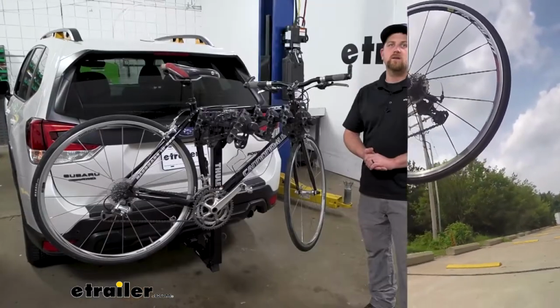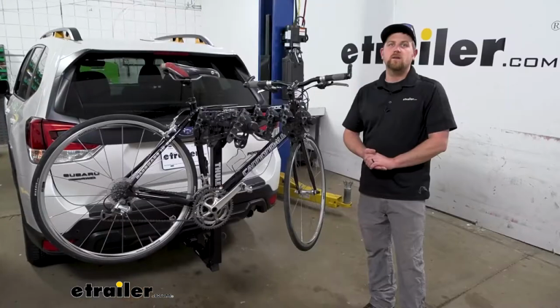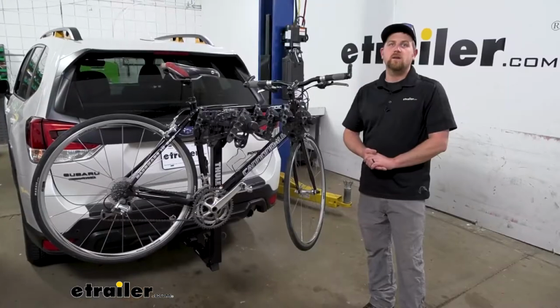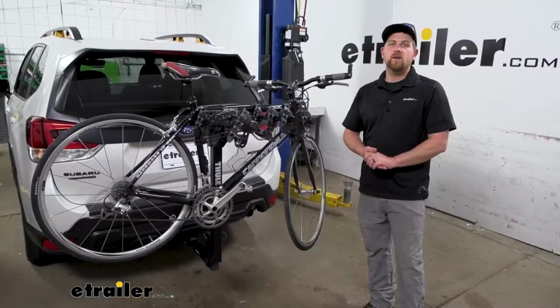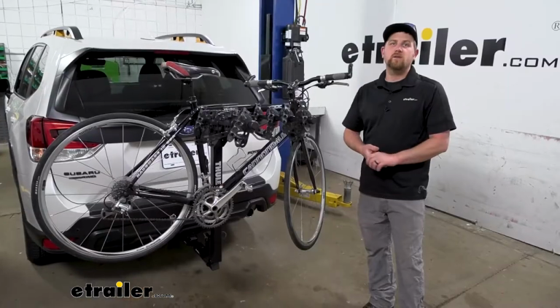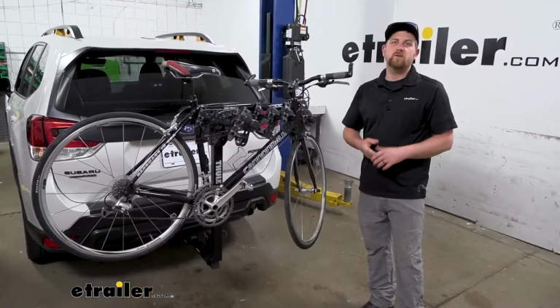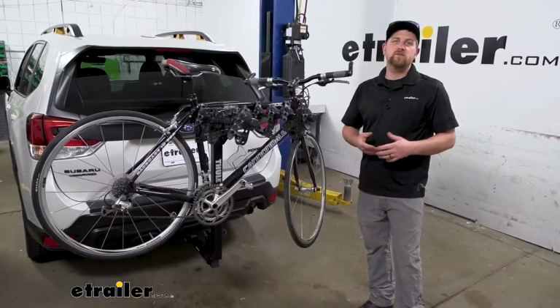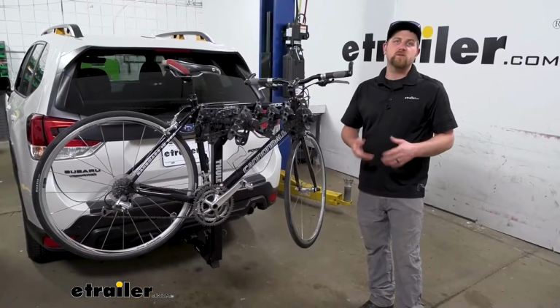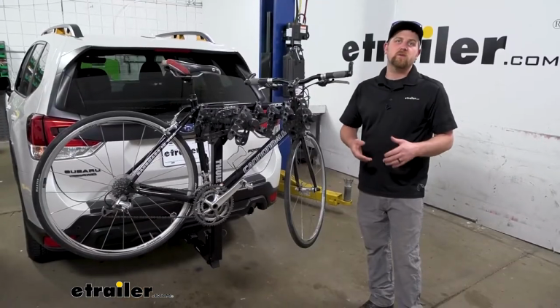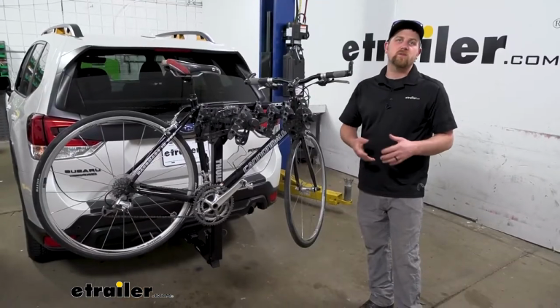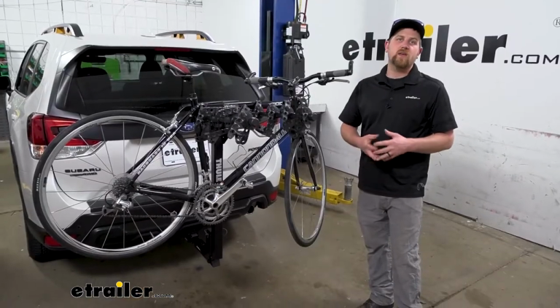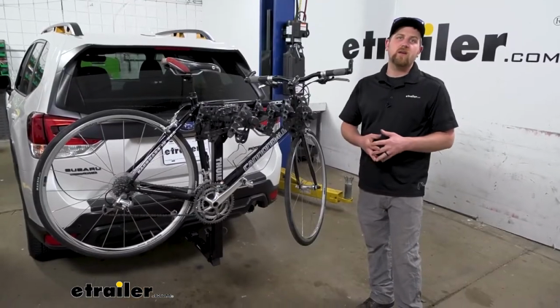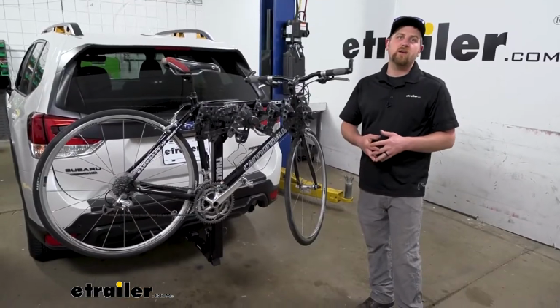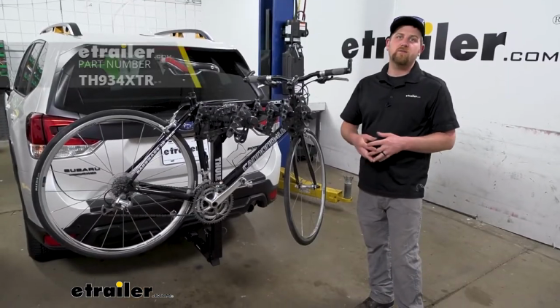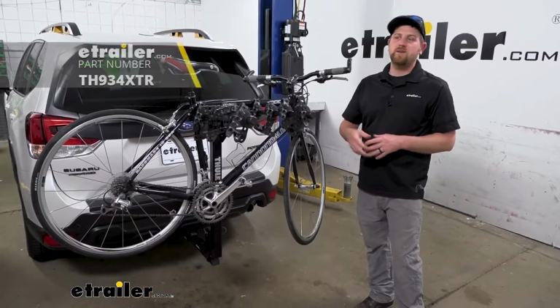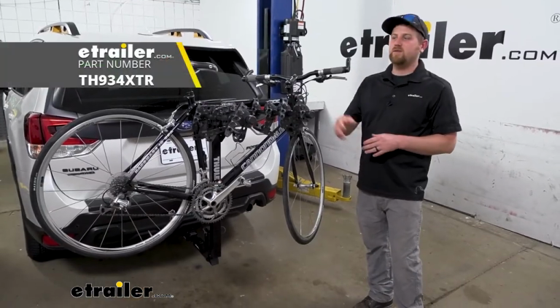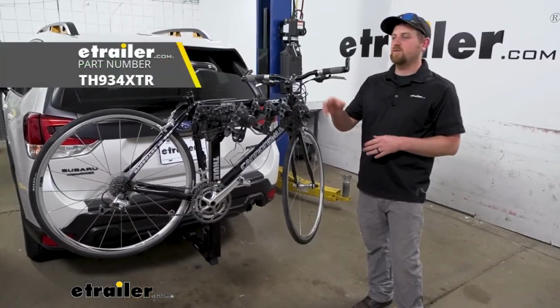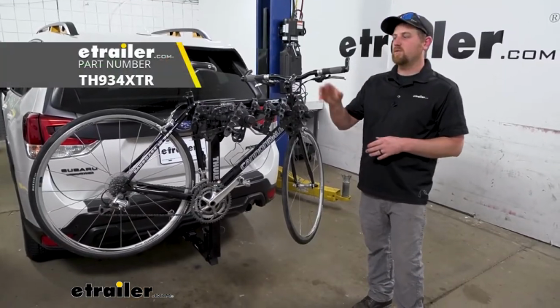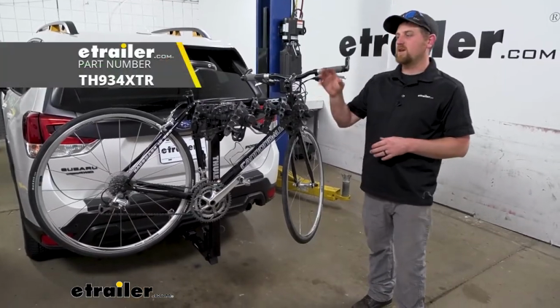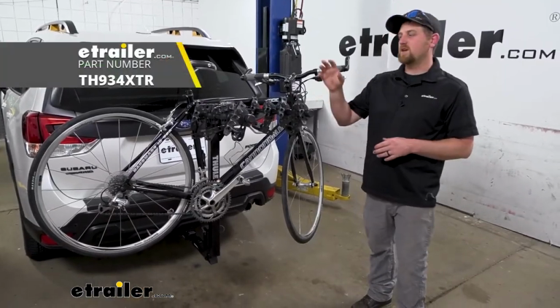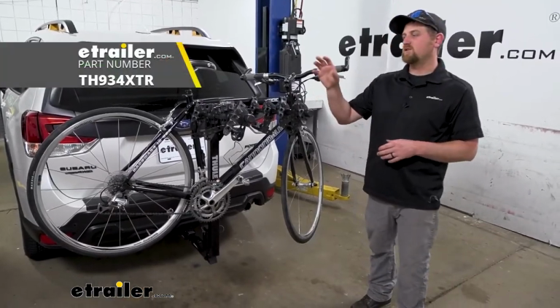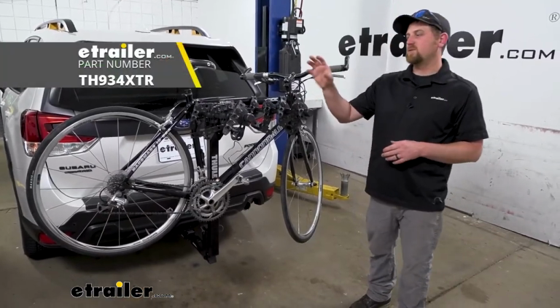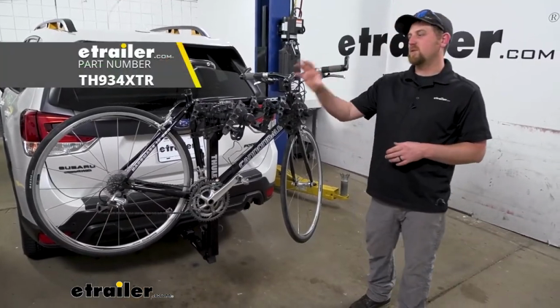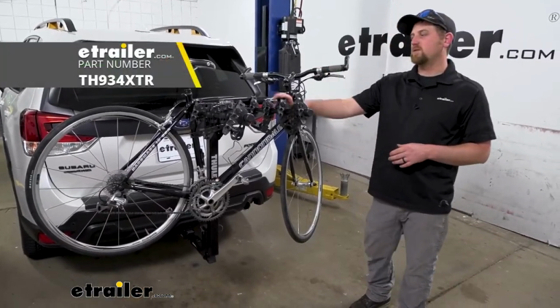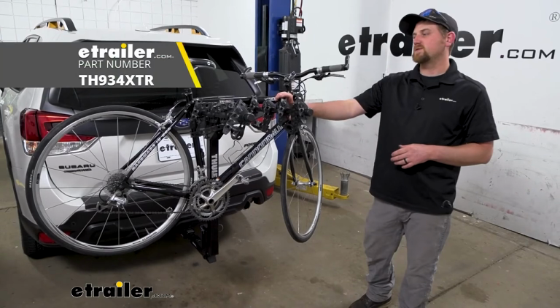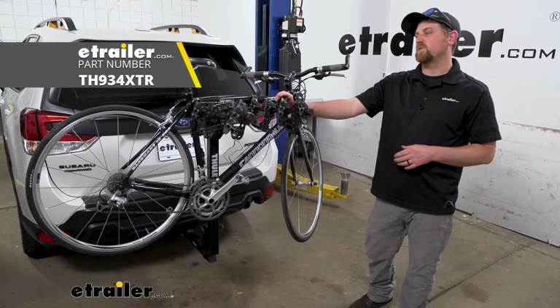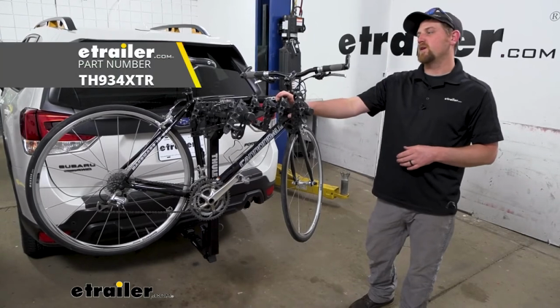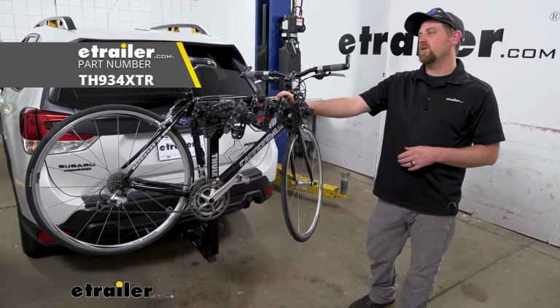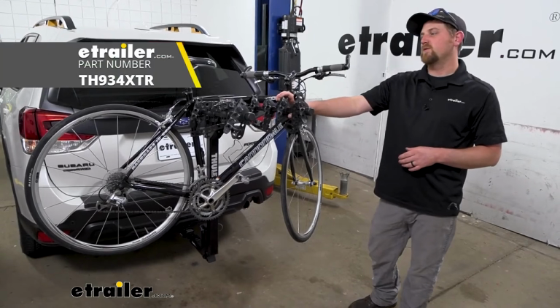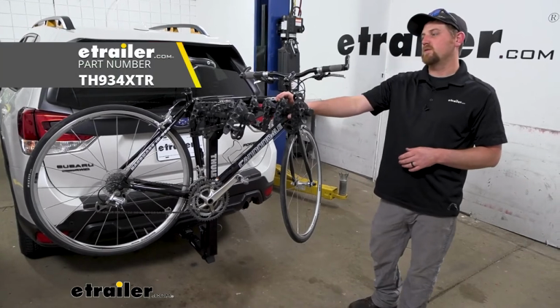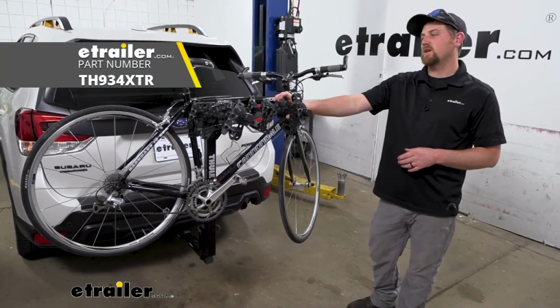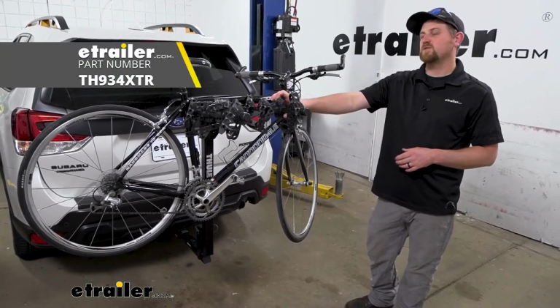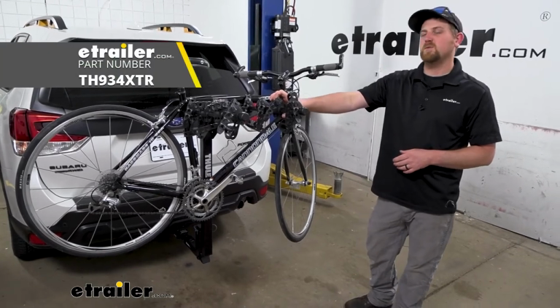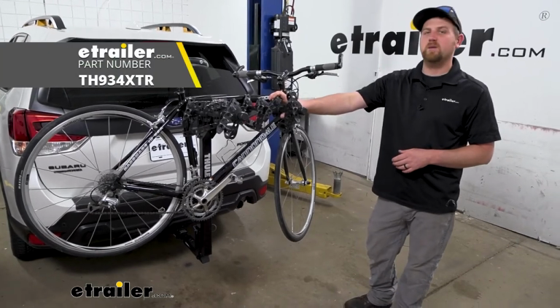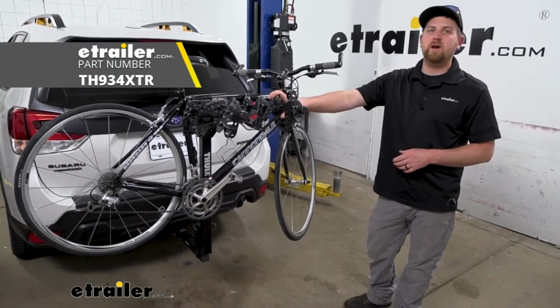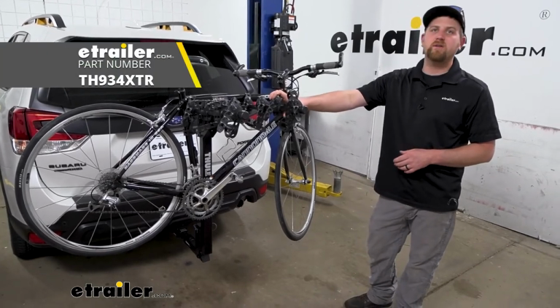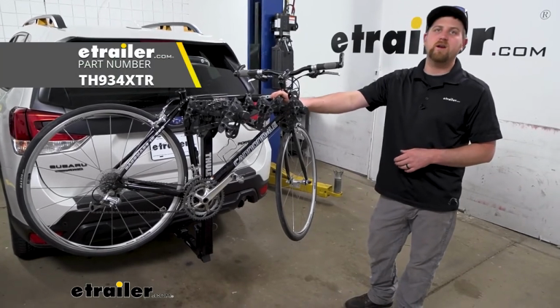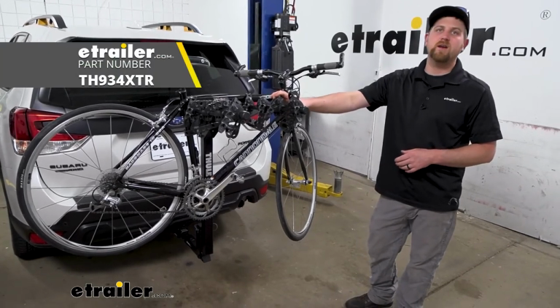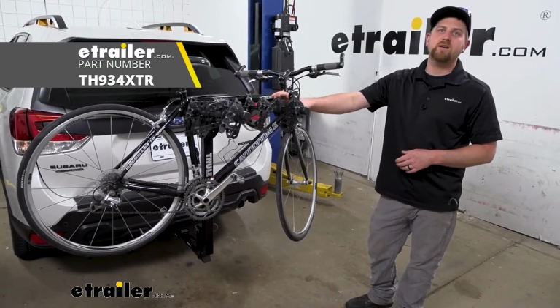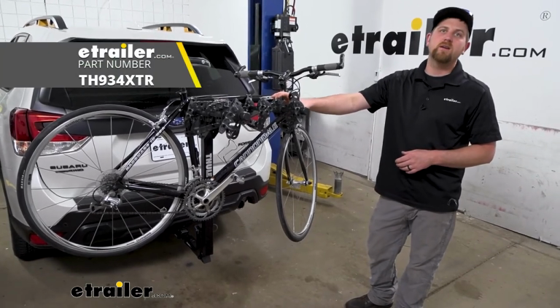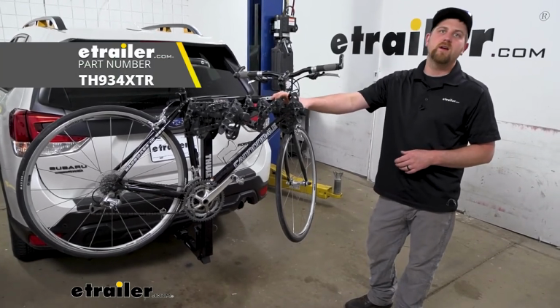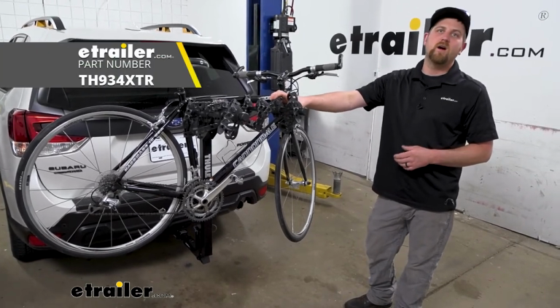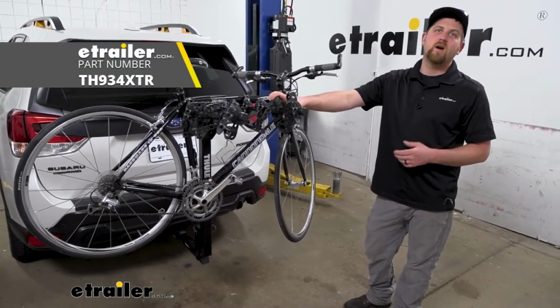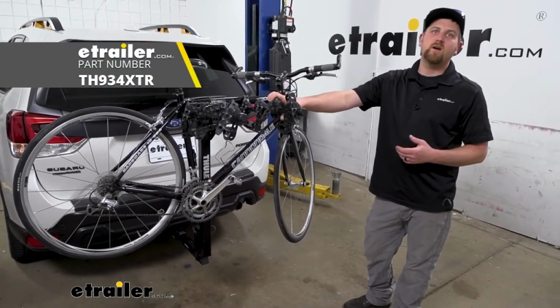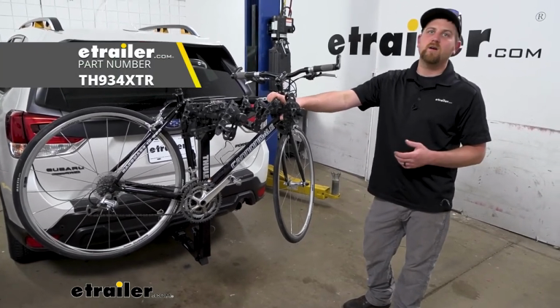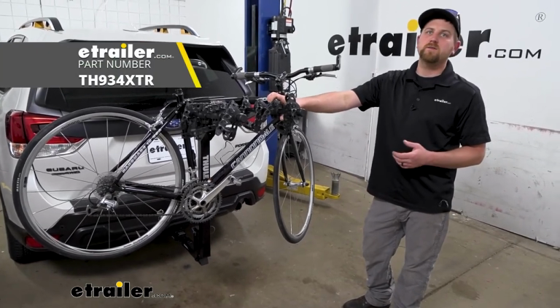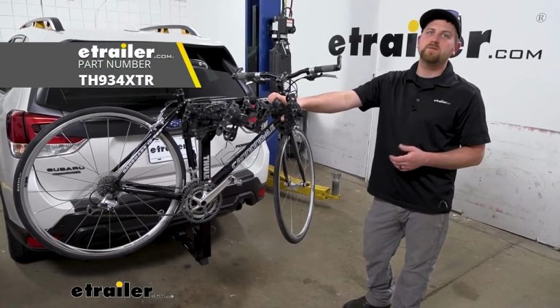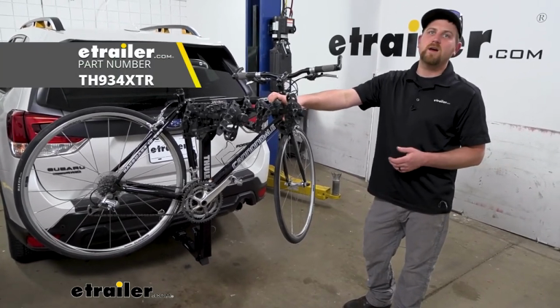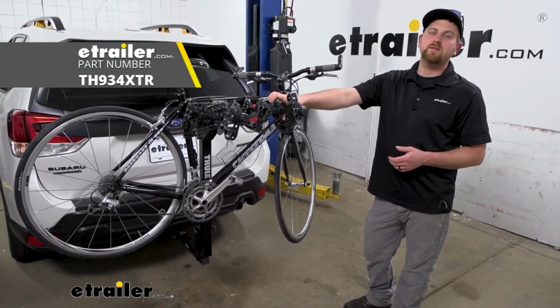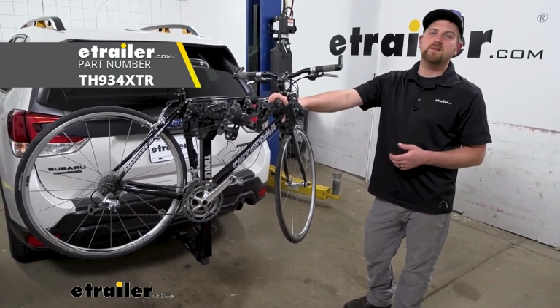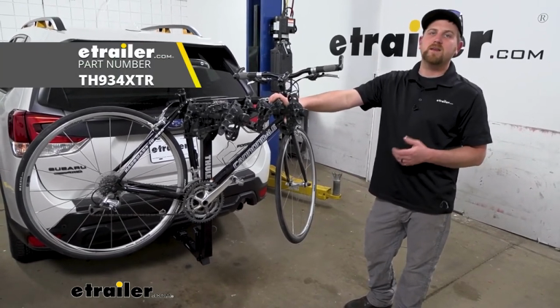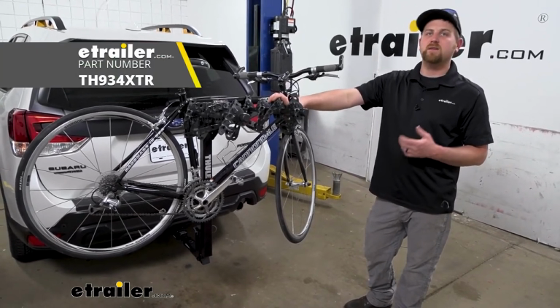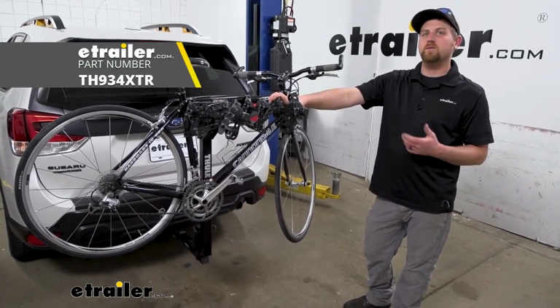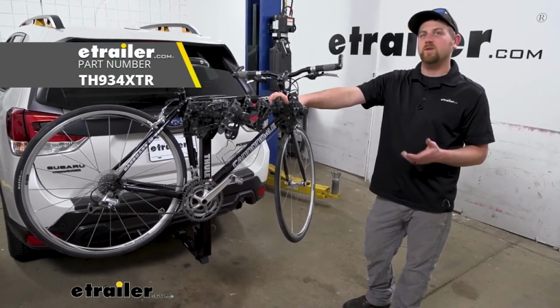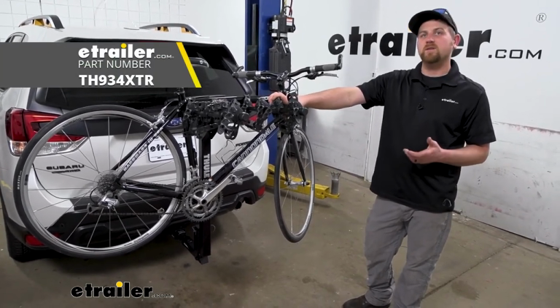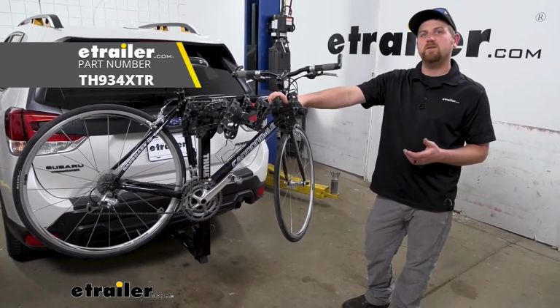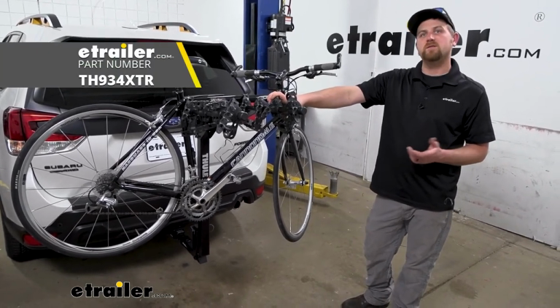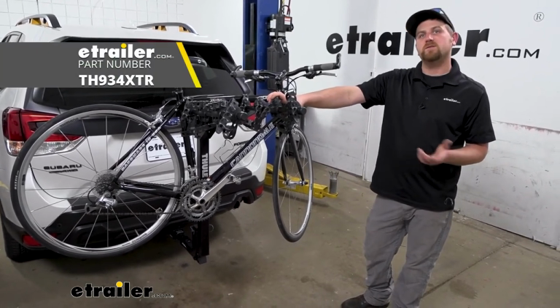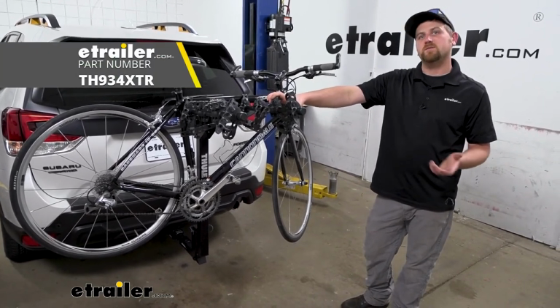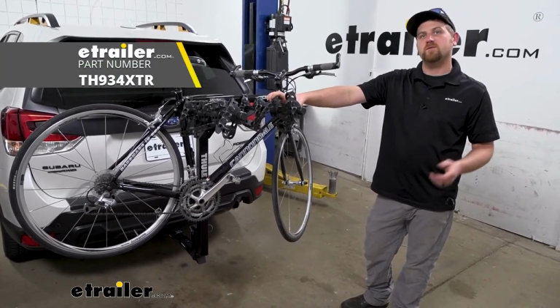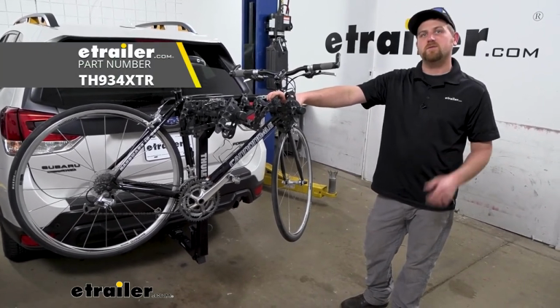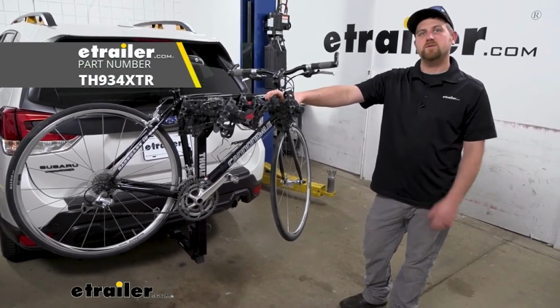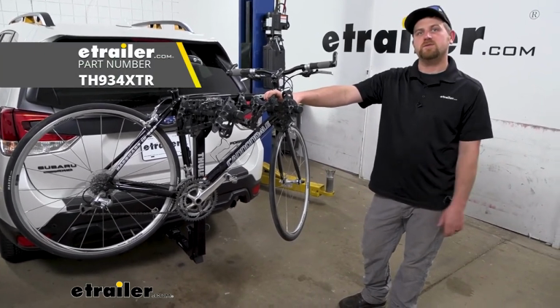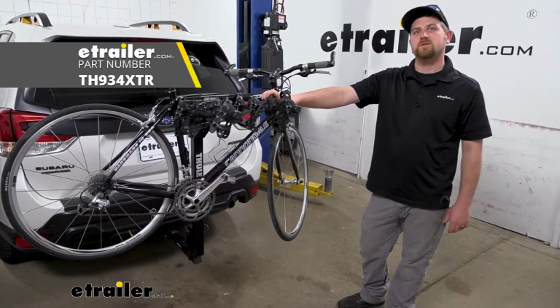And that'll finish up our look at the Thule Hitching Post Pro hitch-mounted bike rack on our 2022 Subaru Forester.